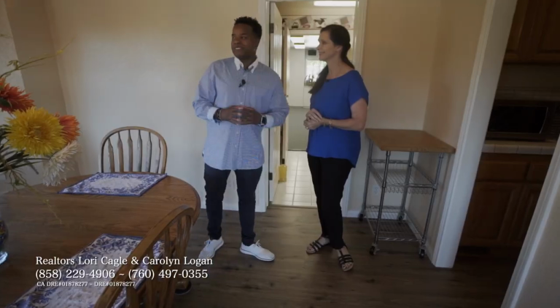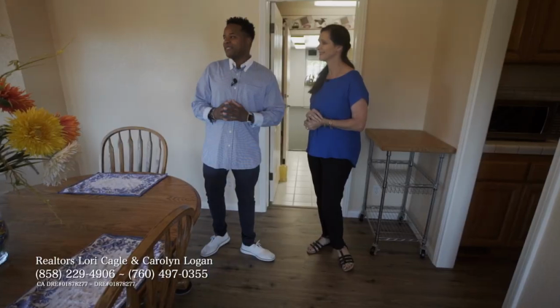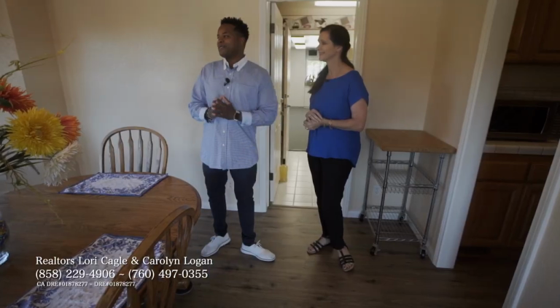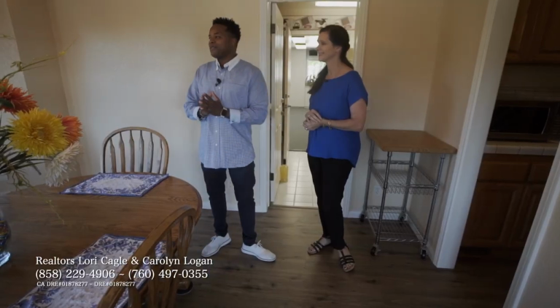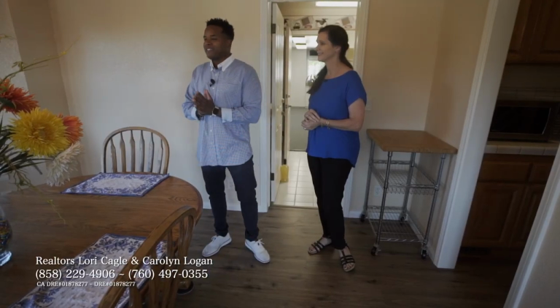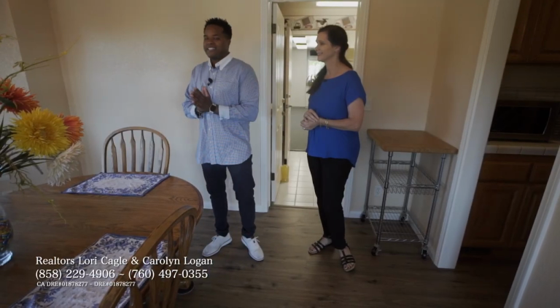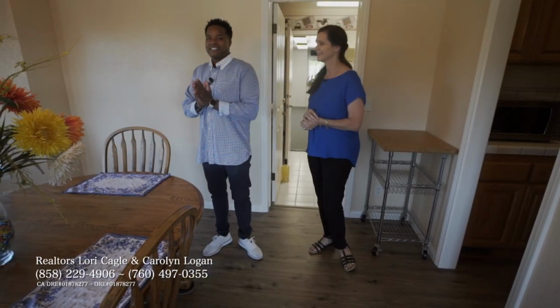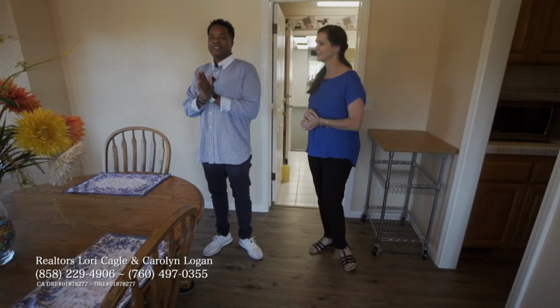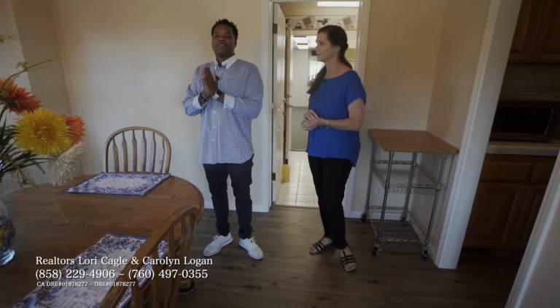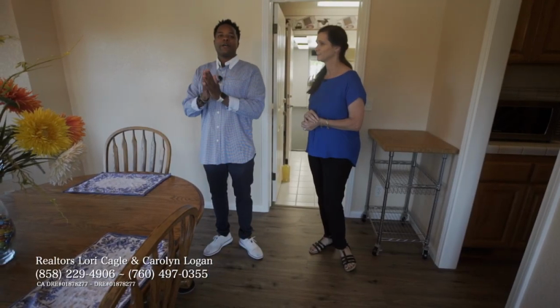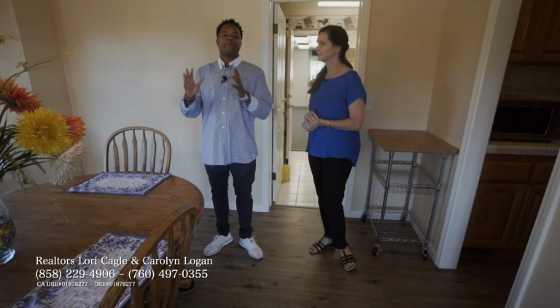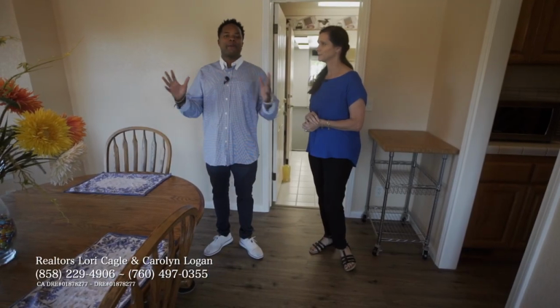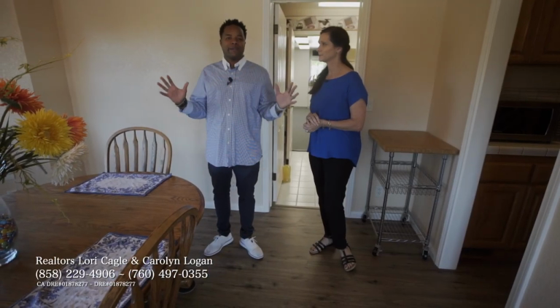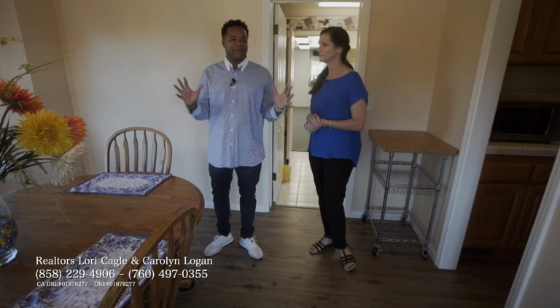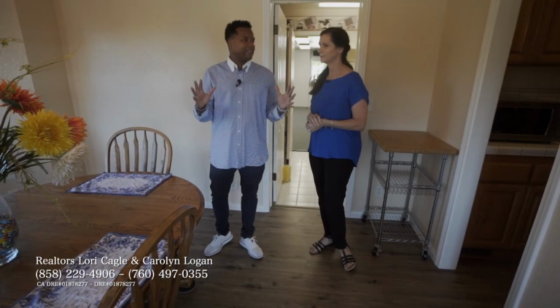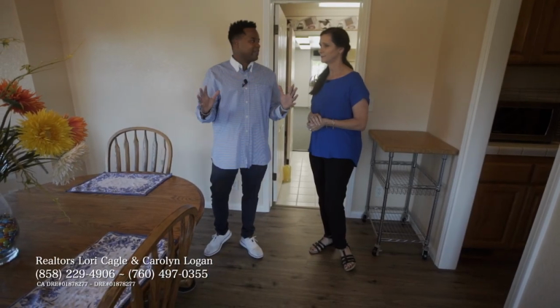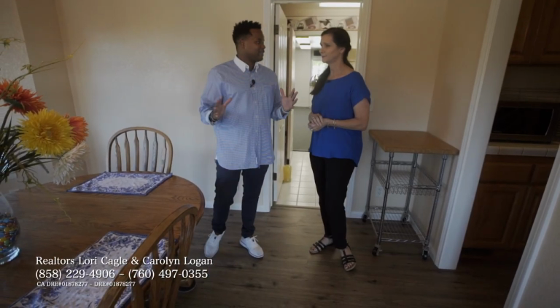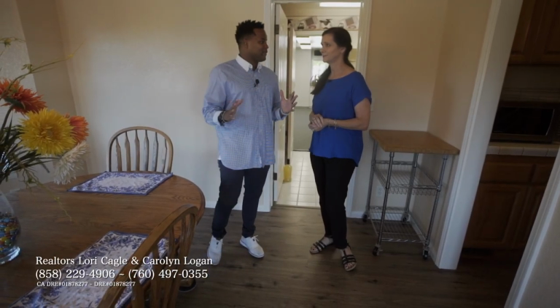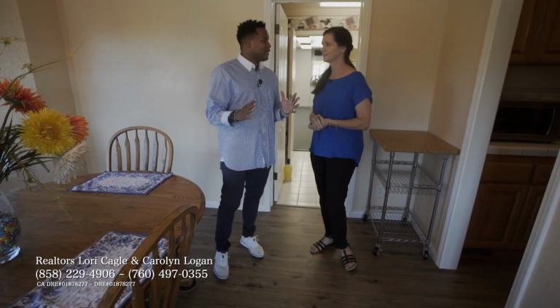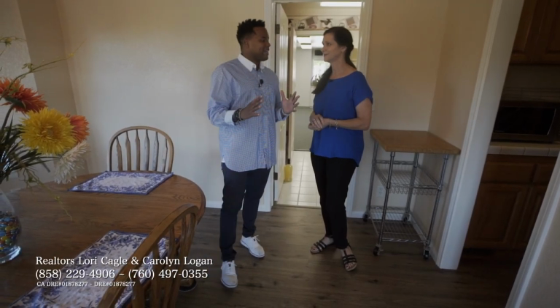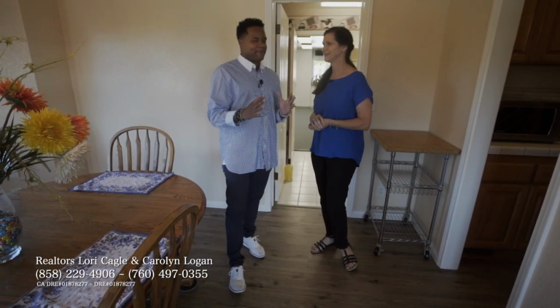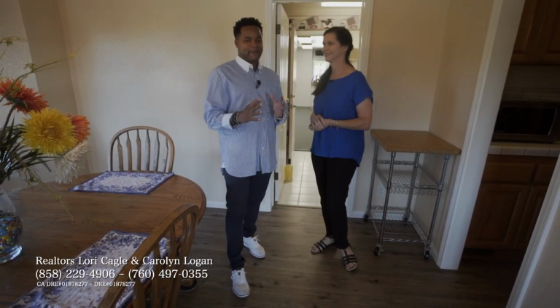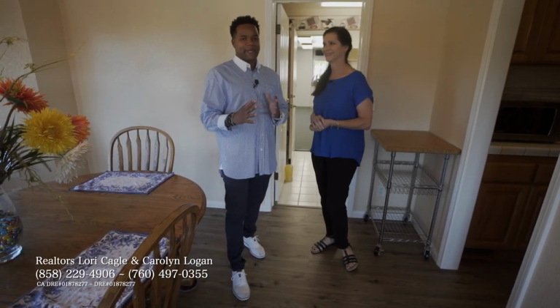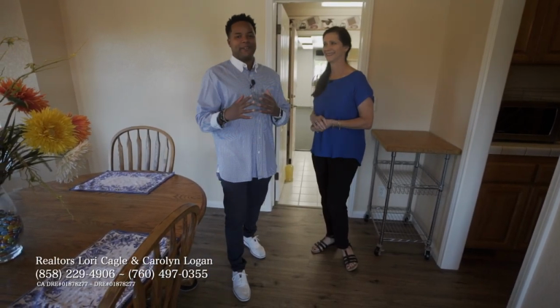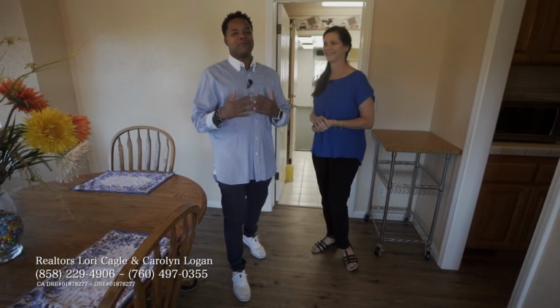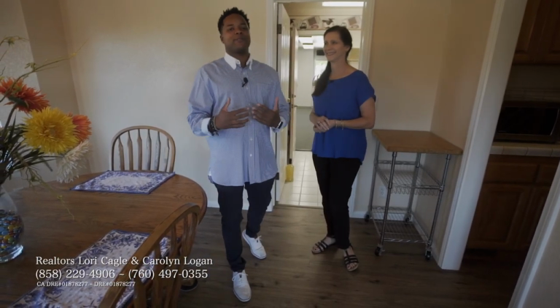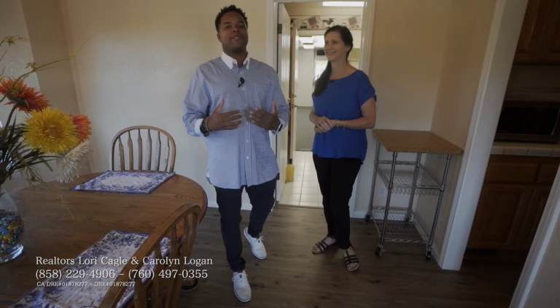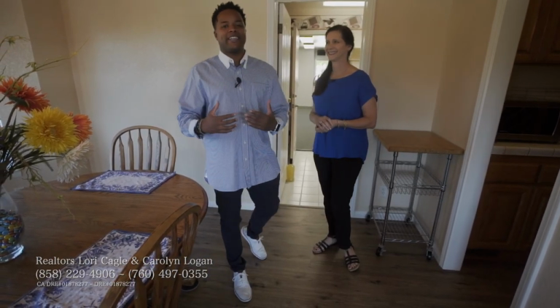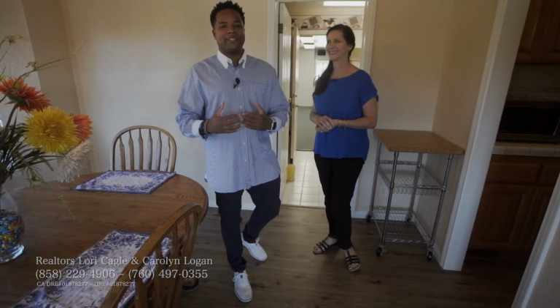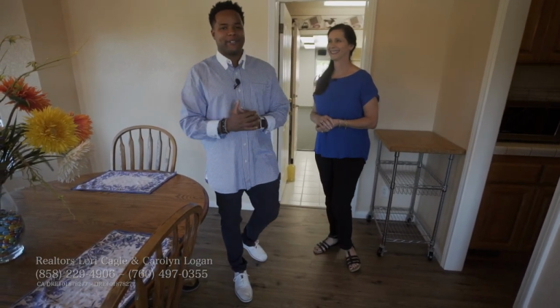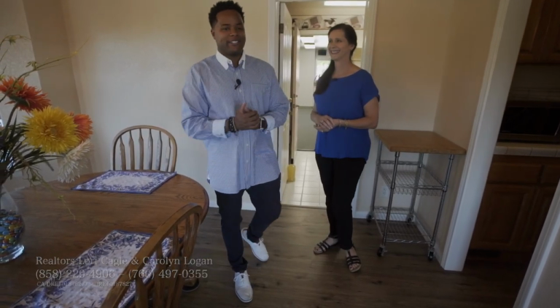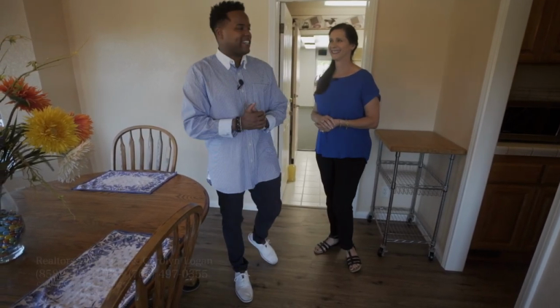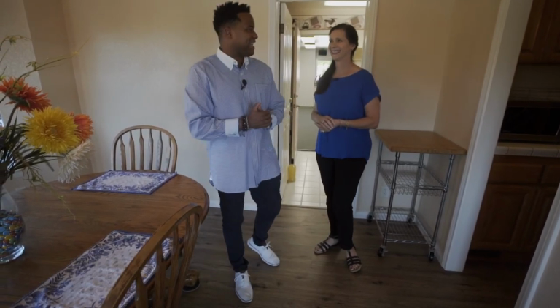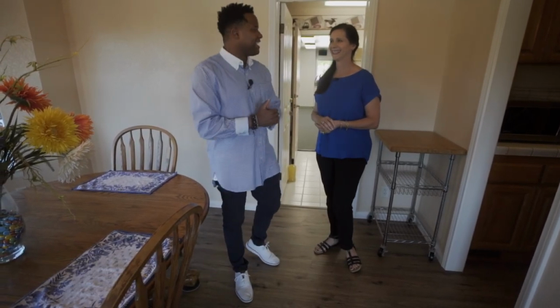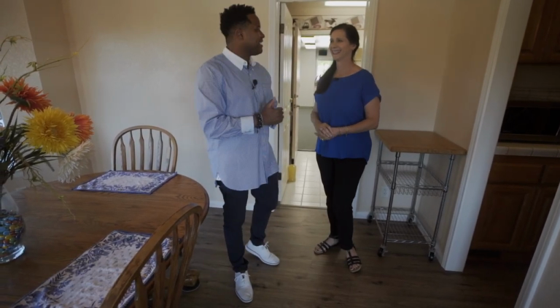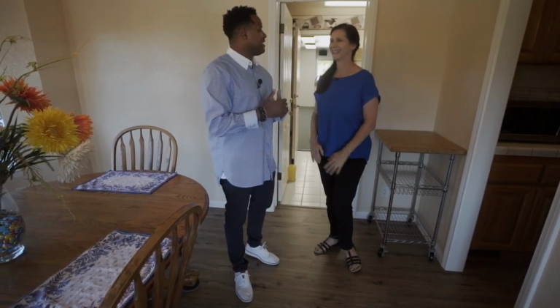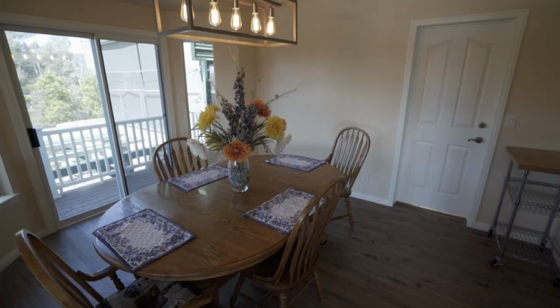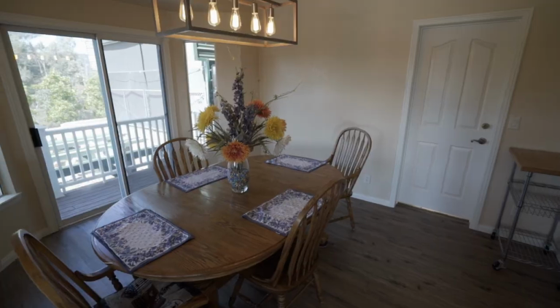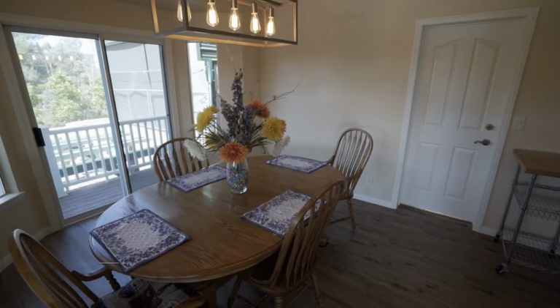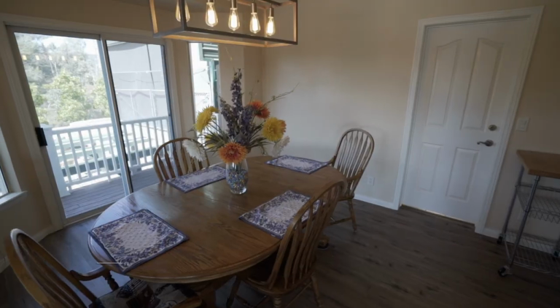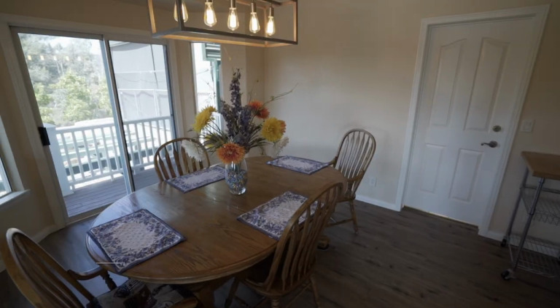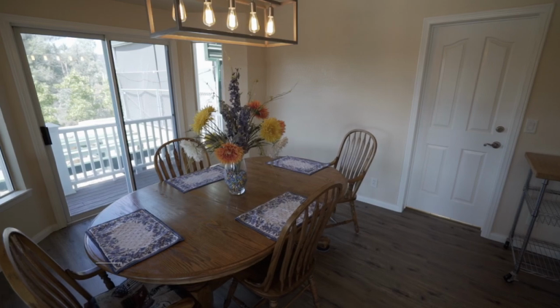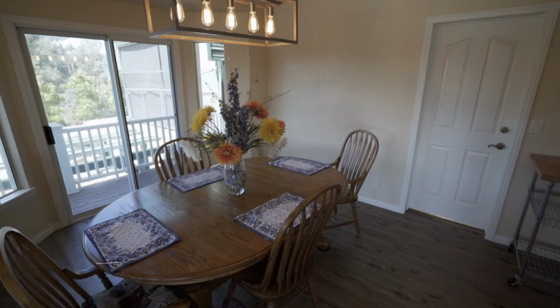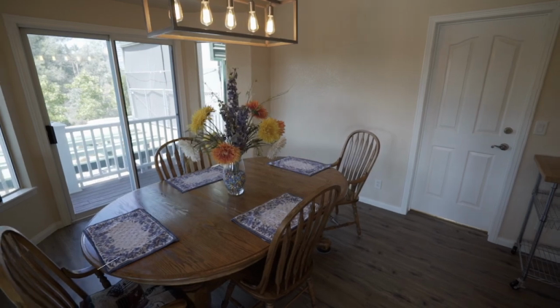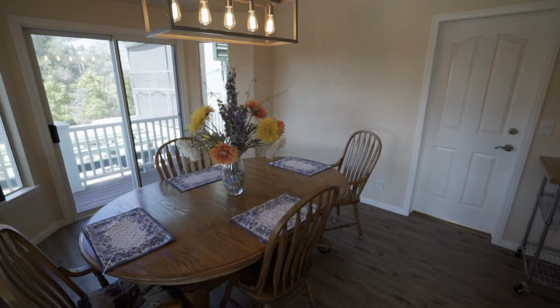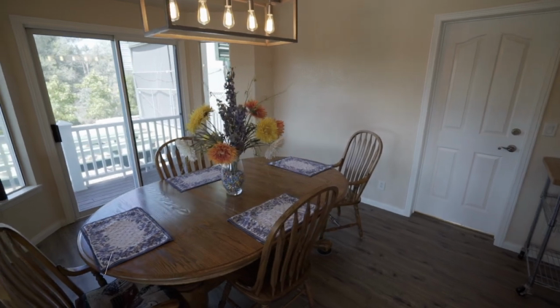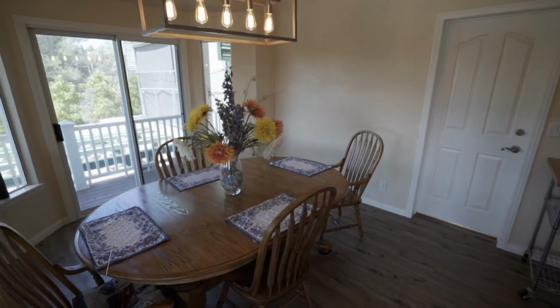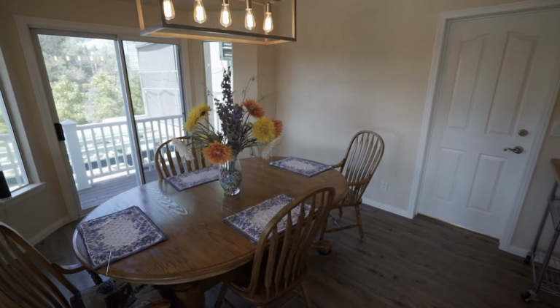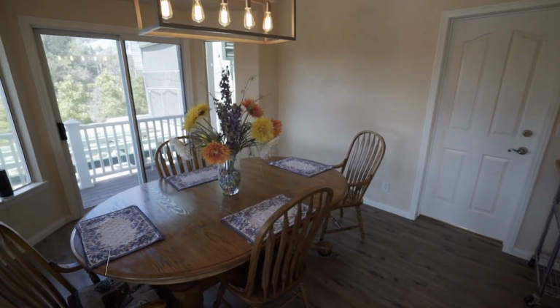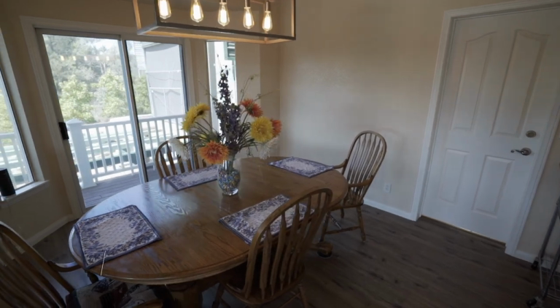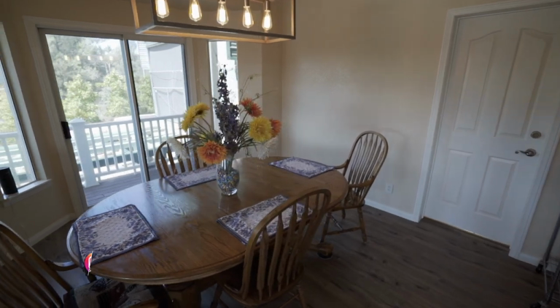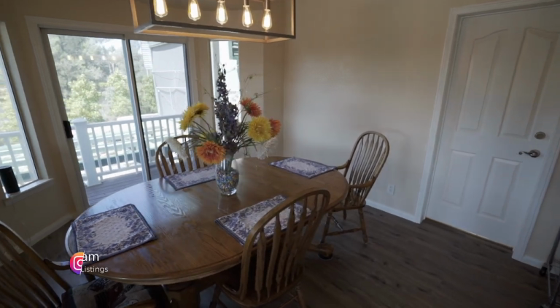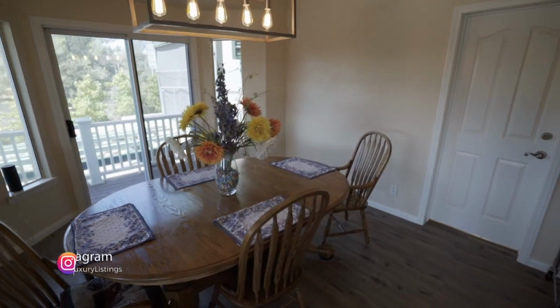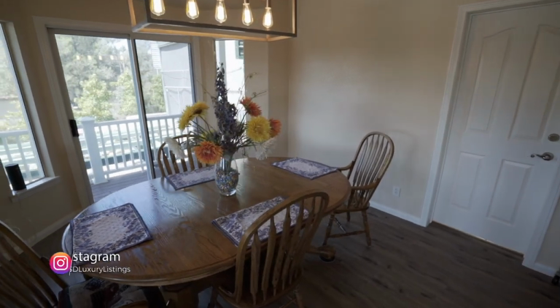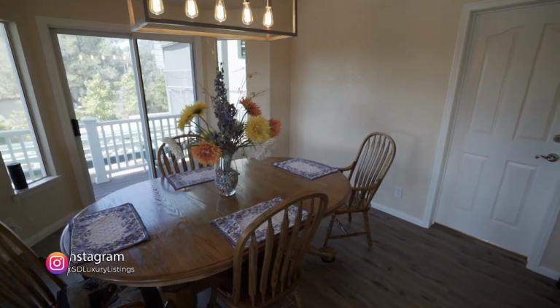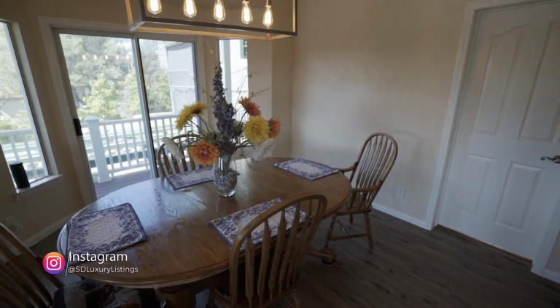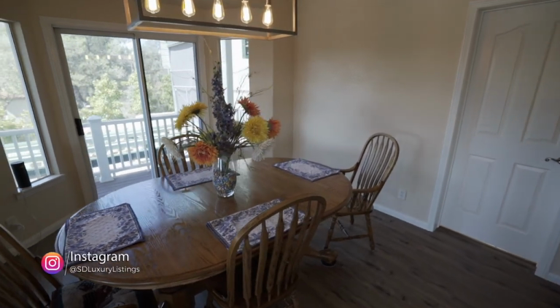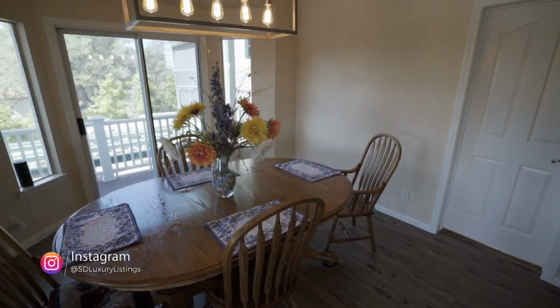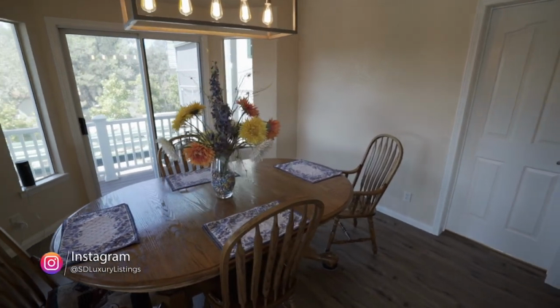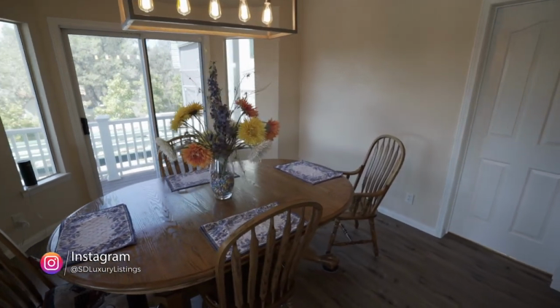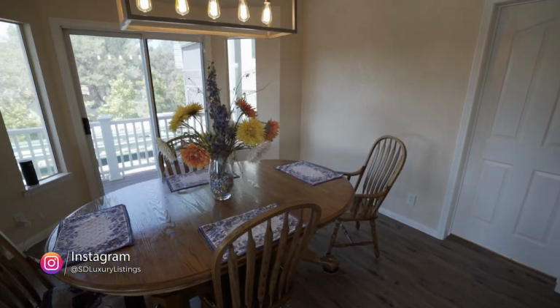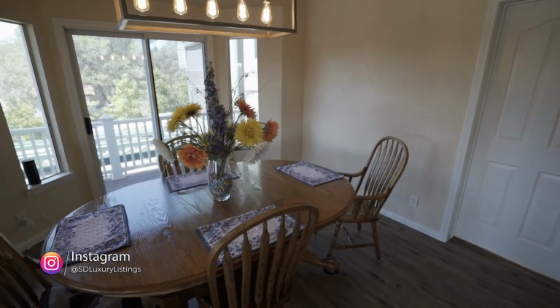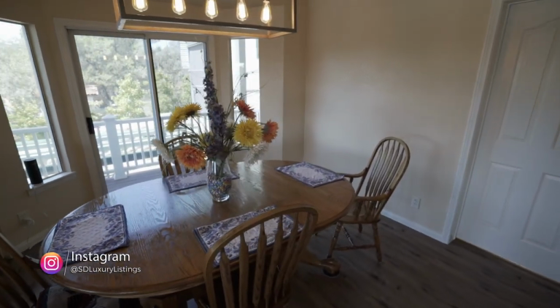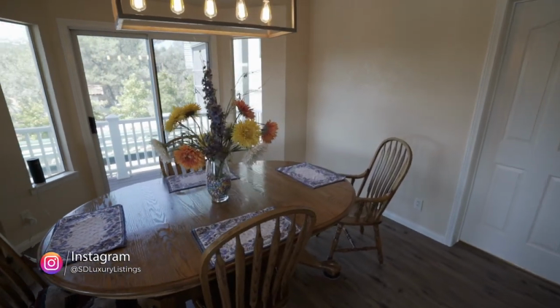Absolutely, so many windows. I want everybody to really understand — you don't even really need the lights on, even though you have solar power.